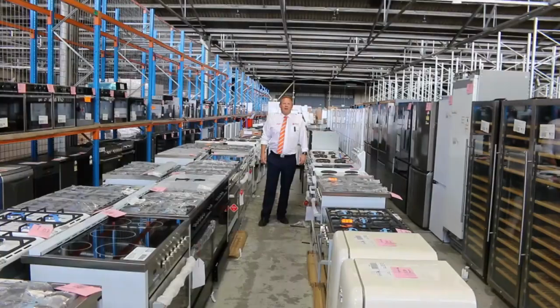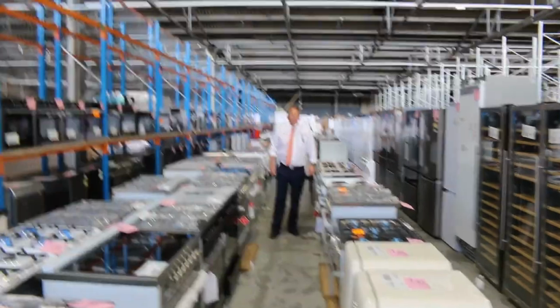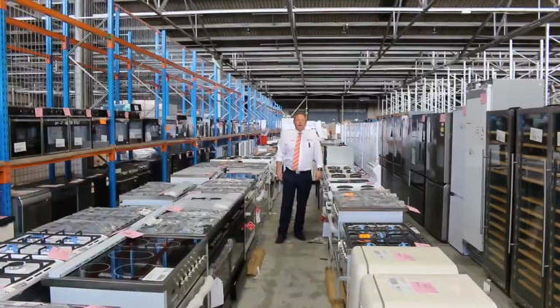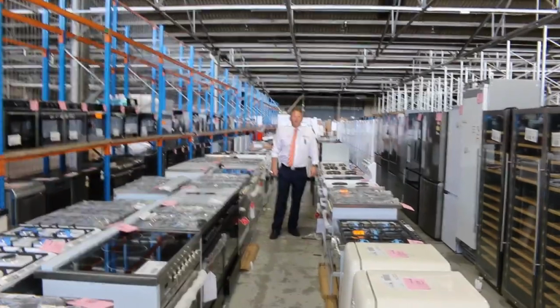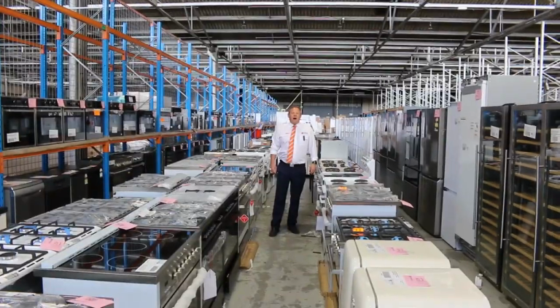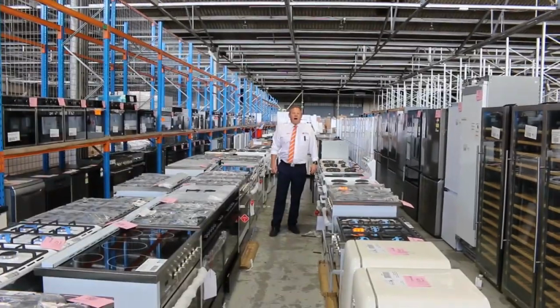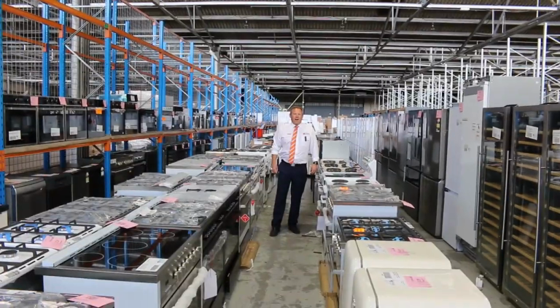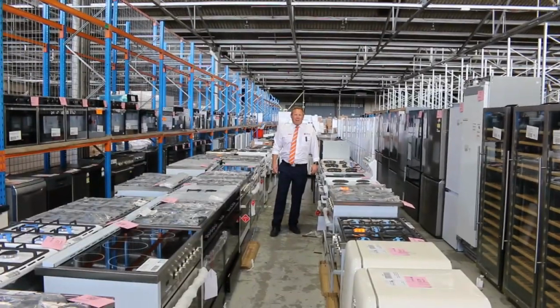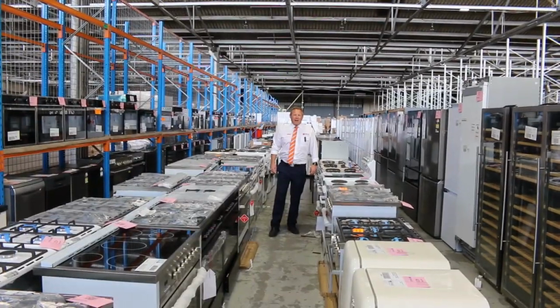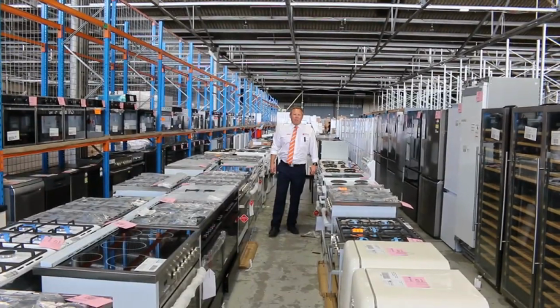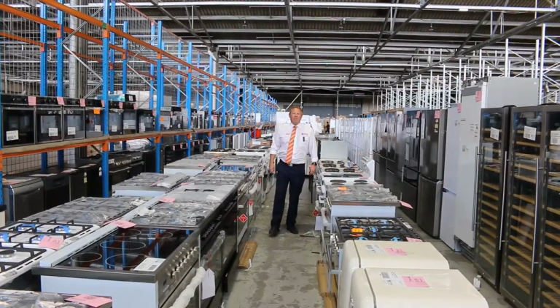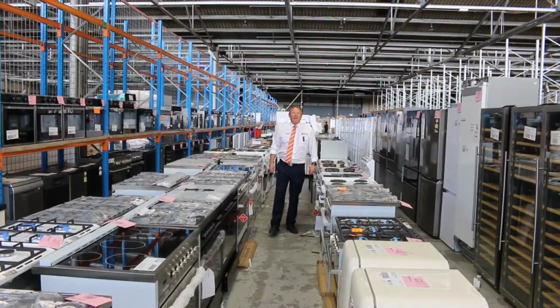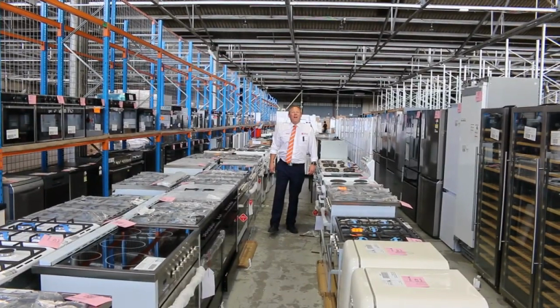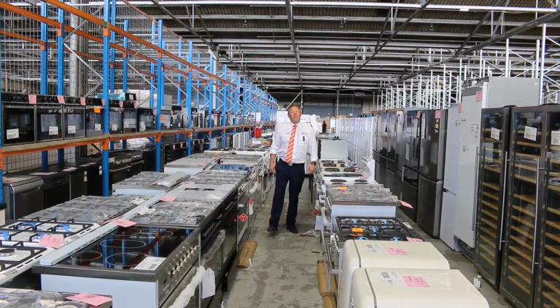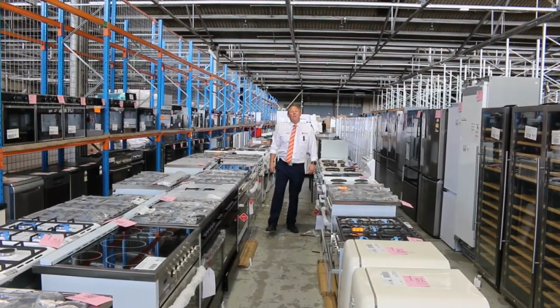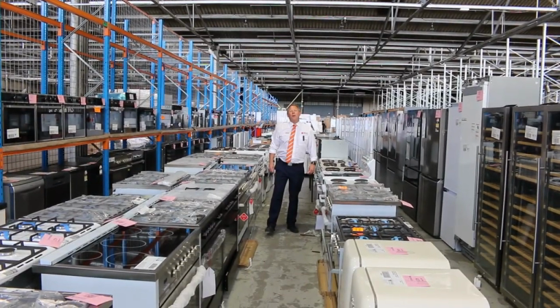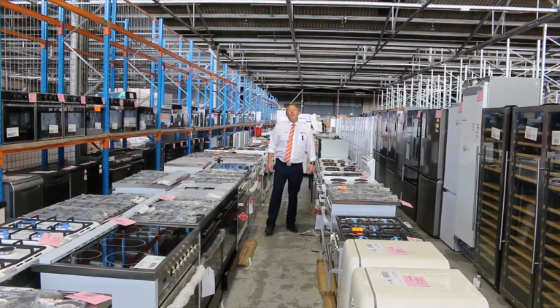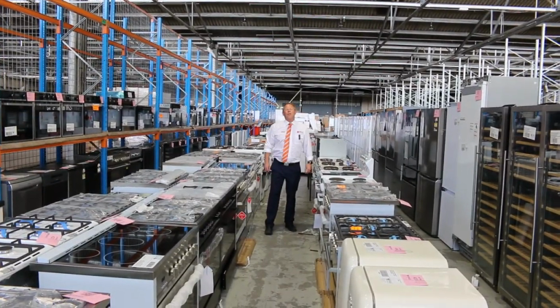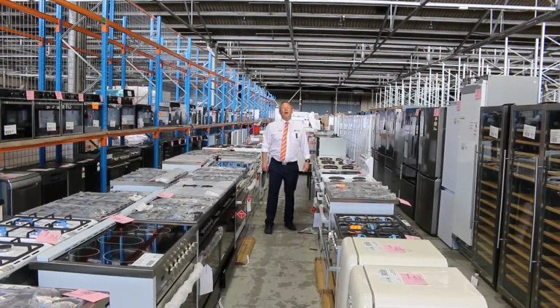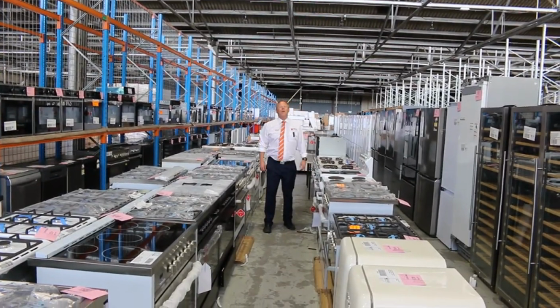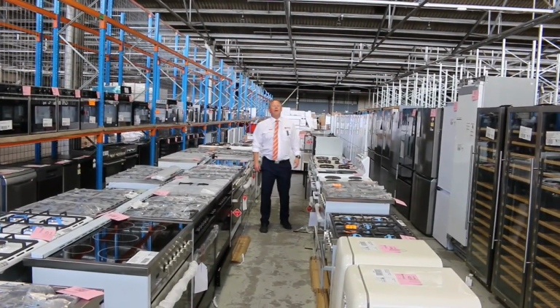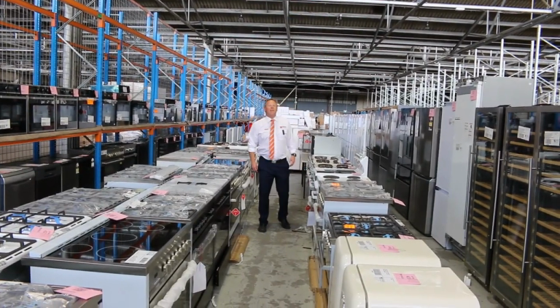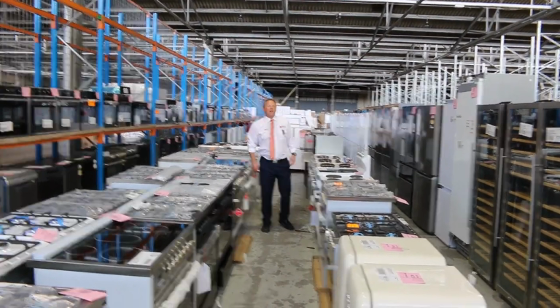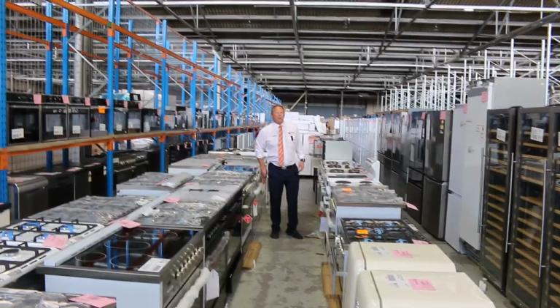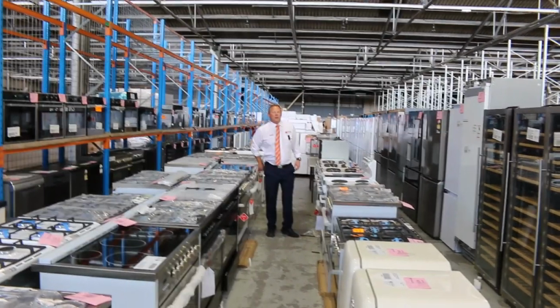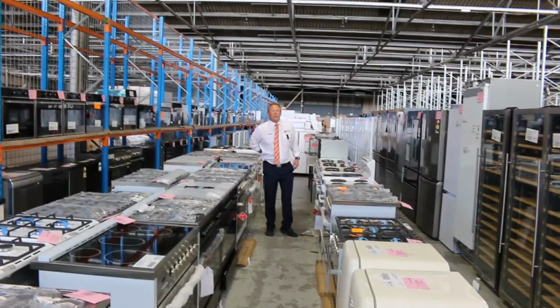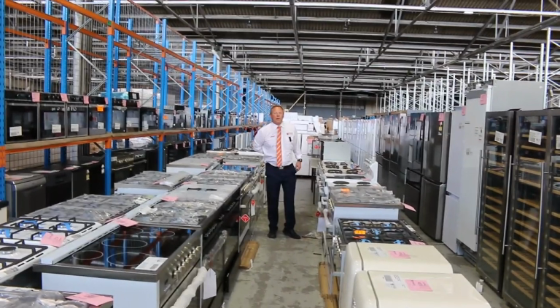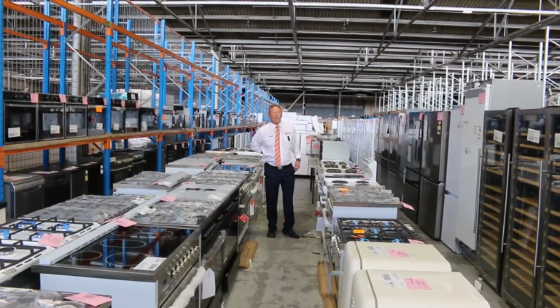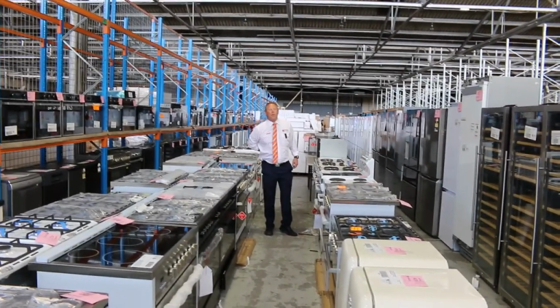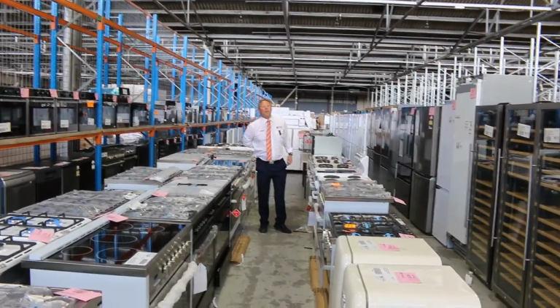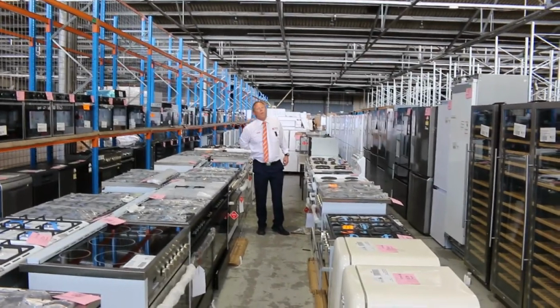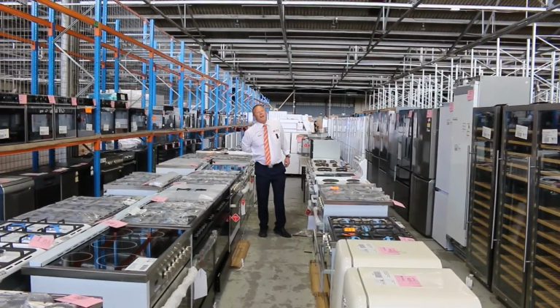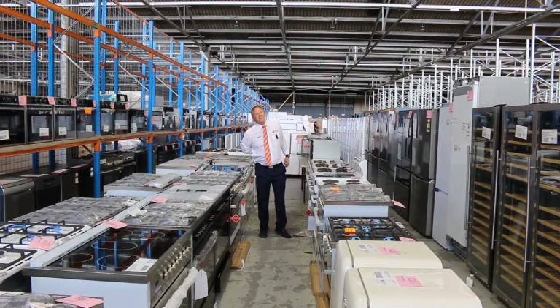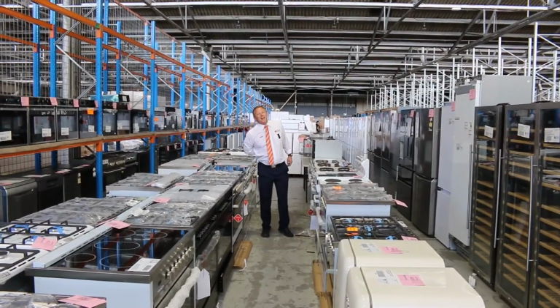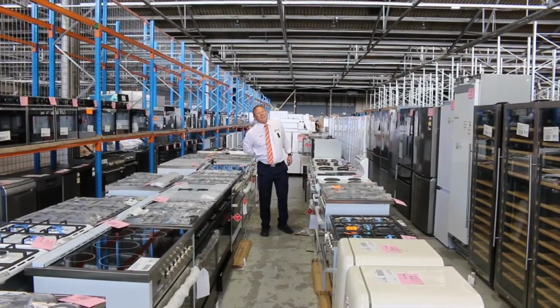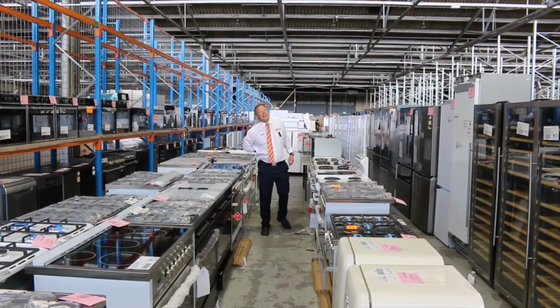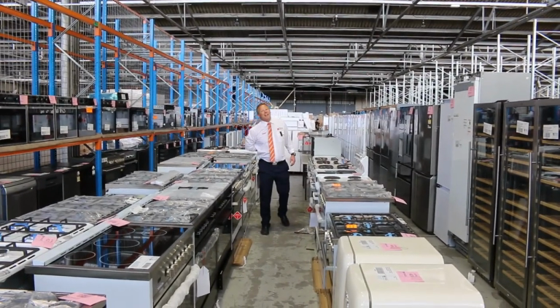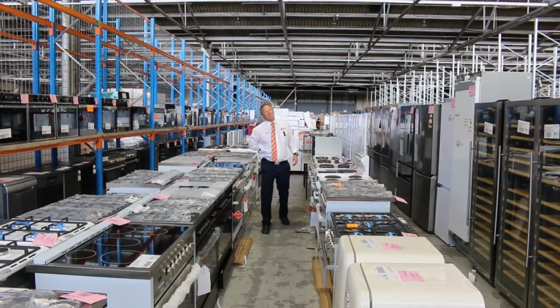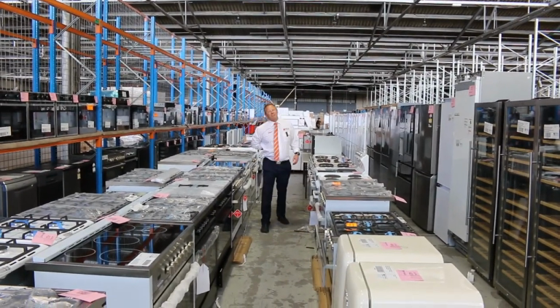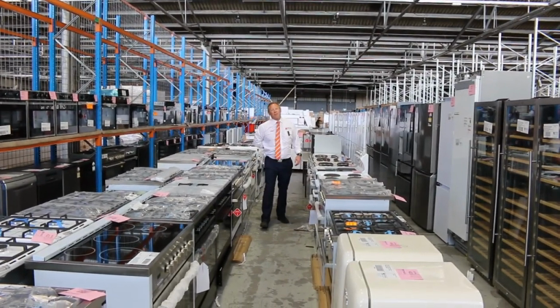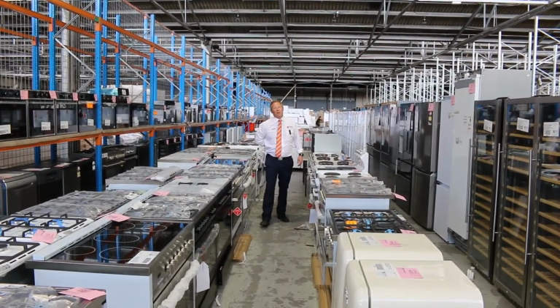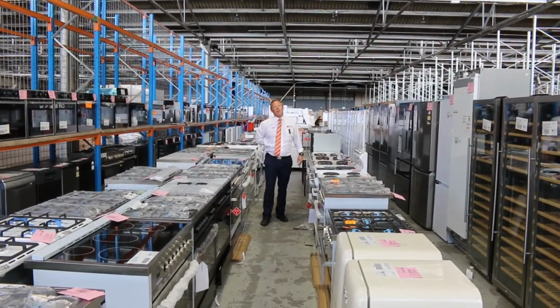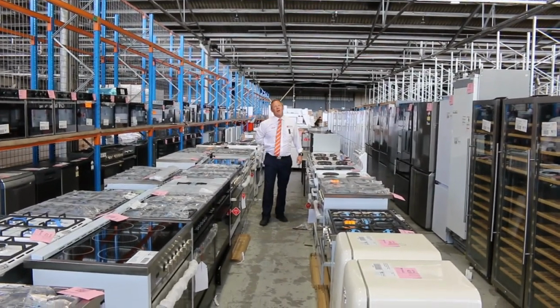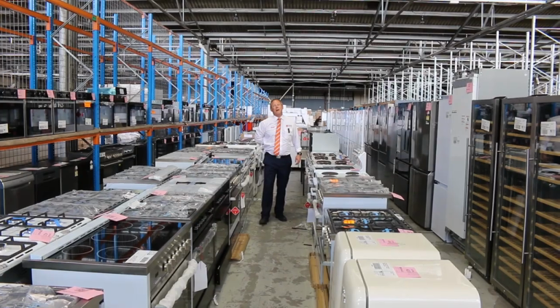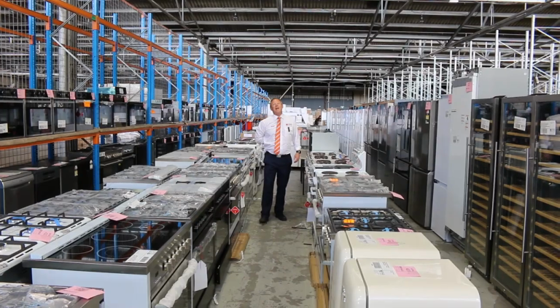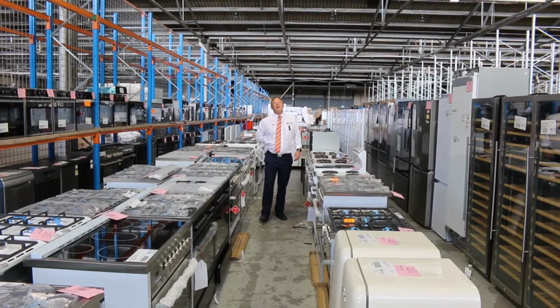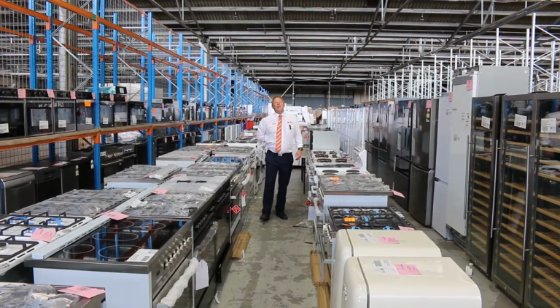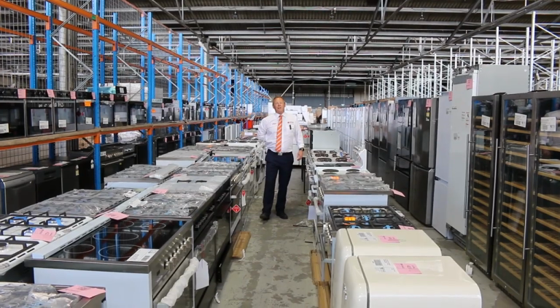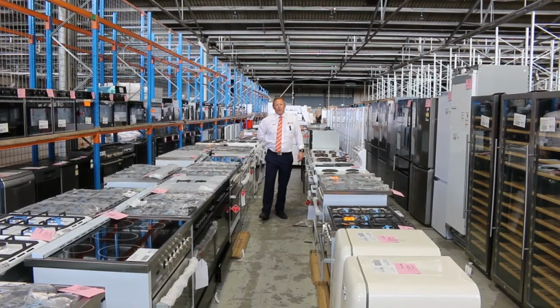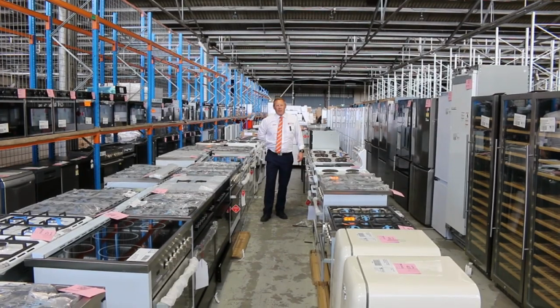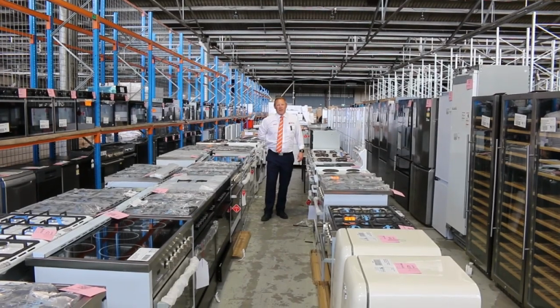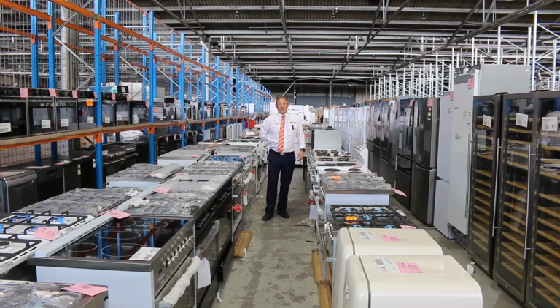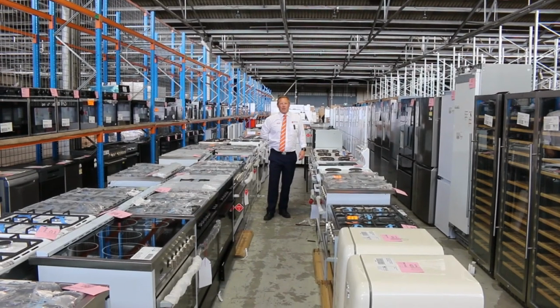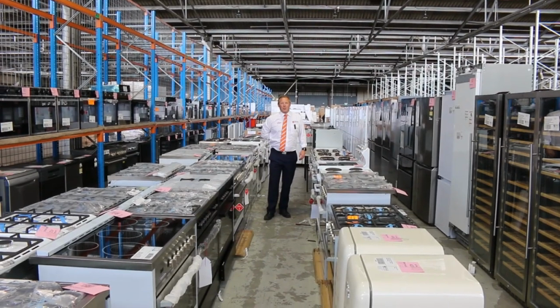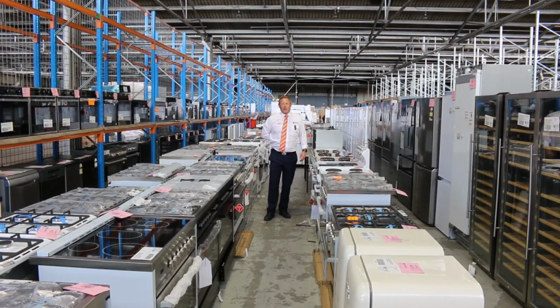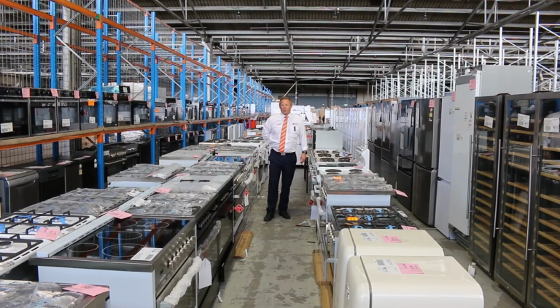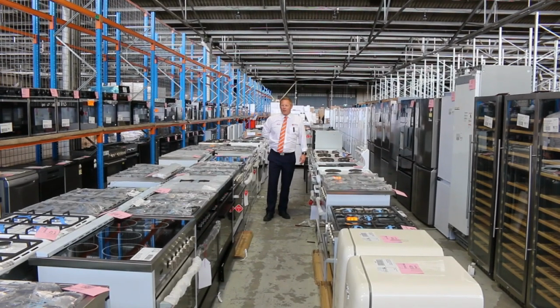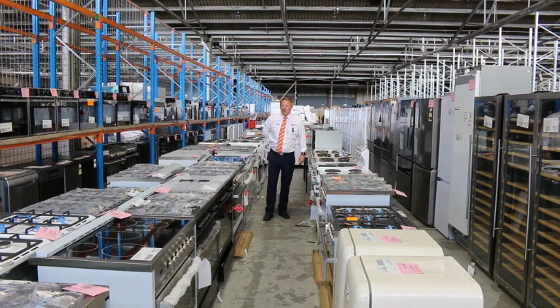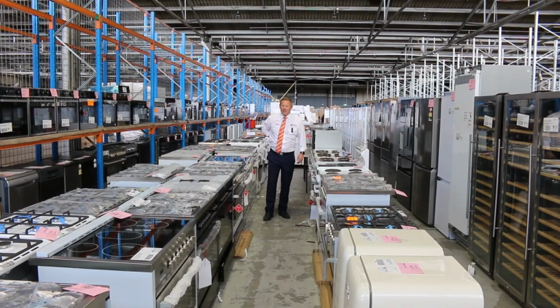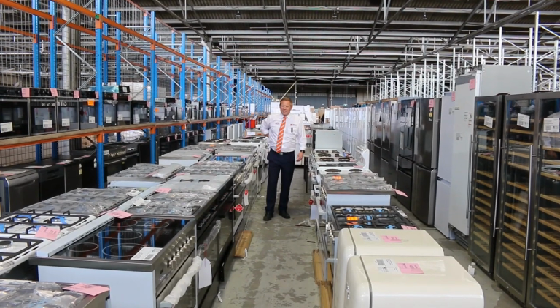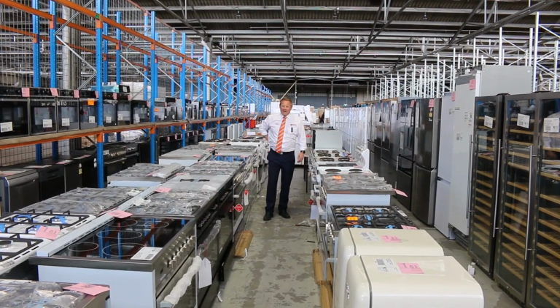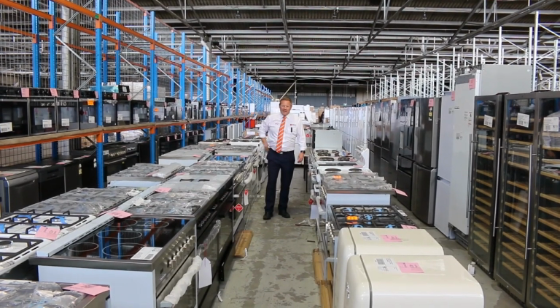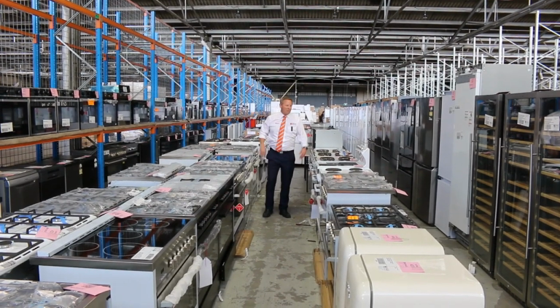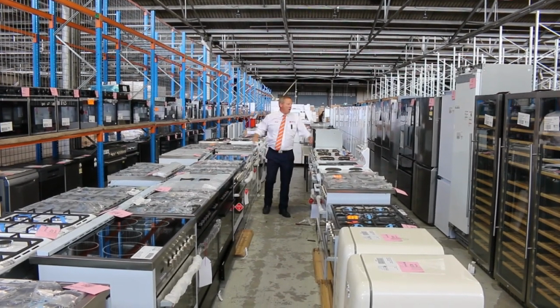Hi, I'm Liam from Fowles and welcome to the Home Renovators auction preview for Wednesday the 11th of October 2023 at 10am.